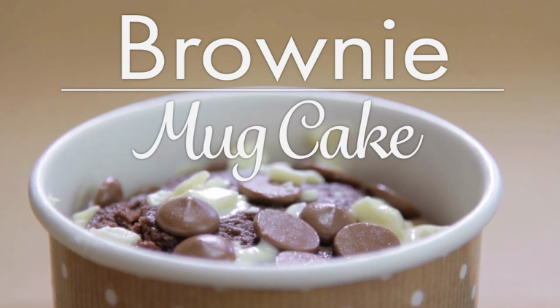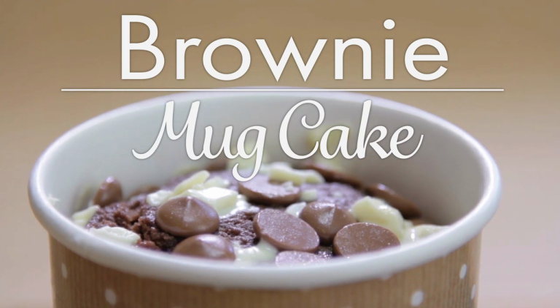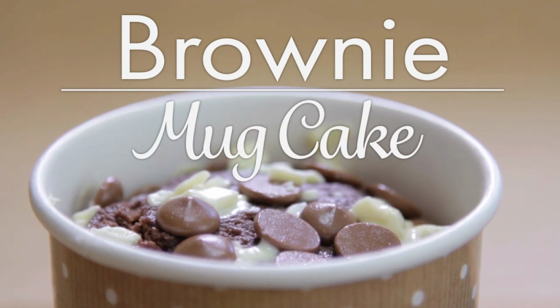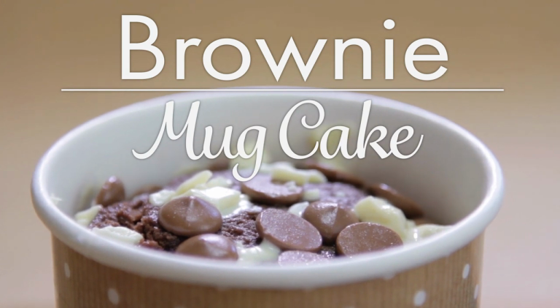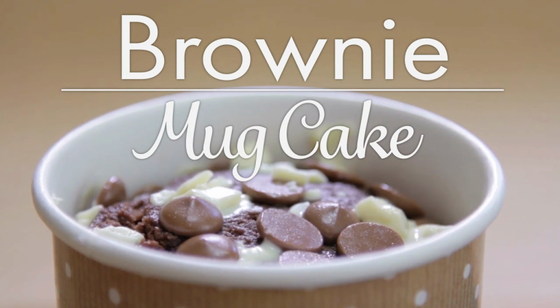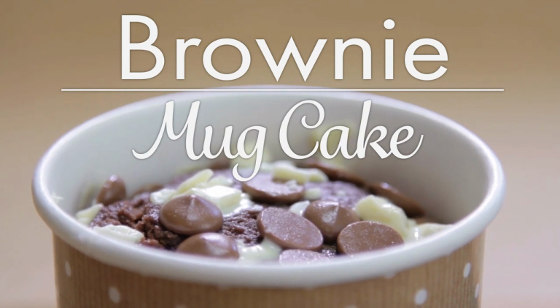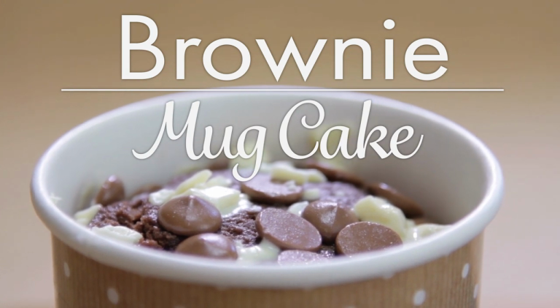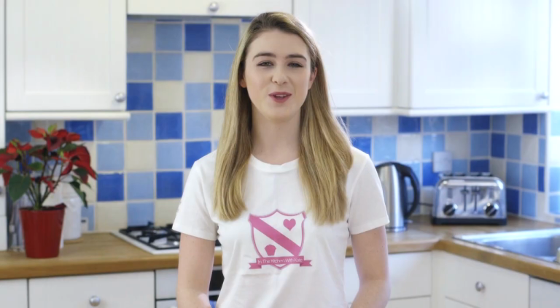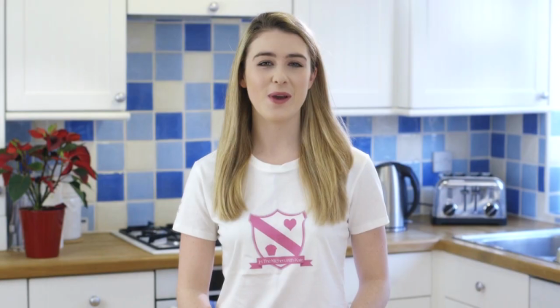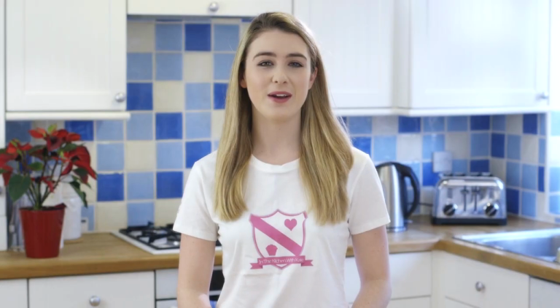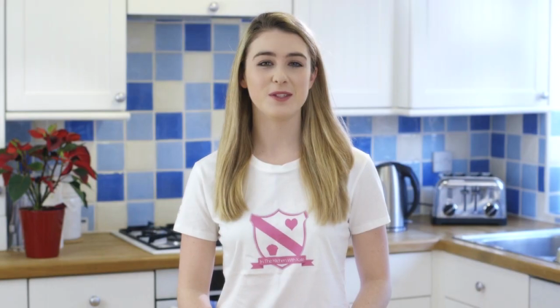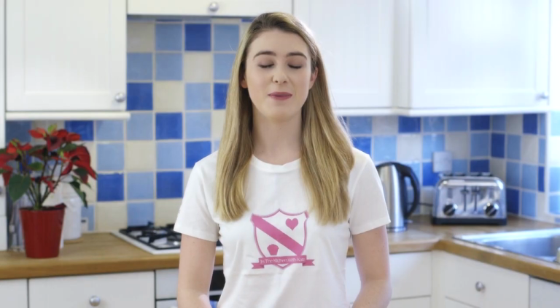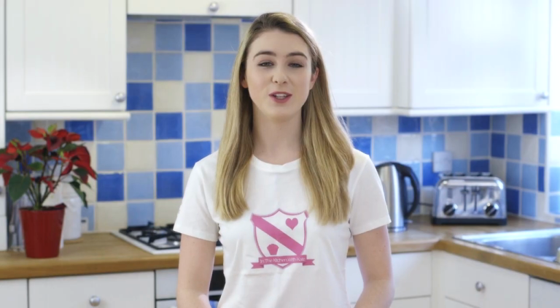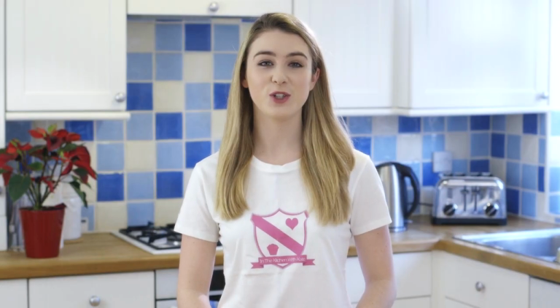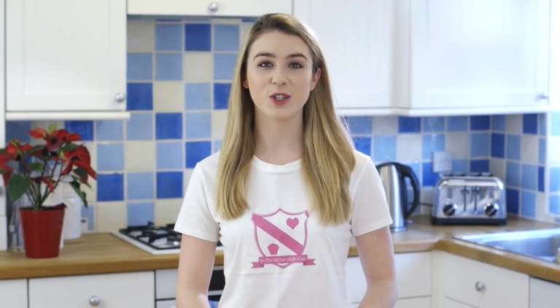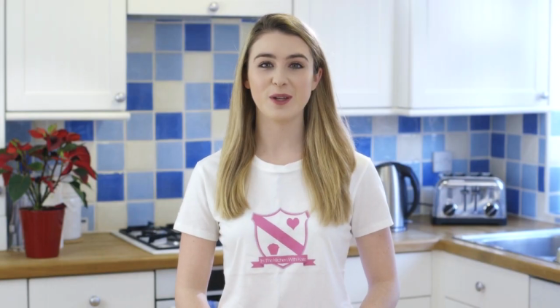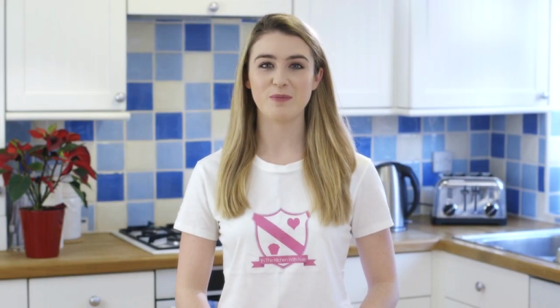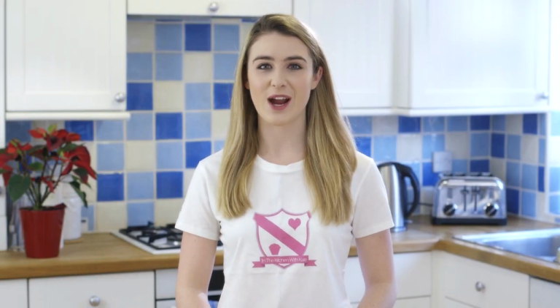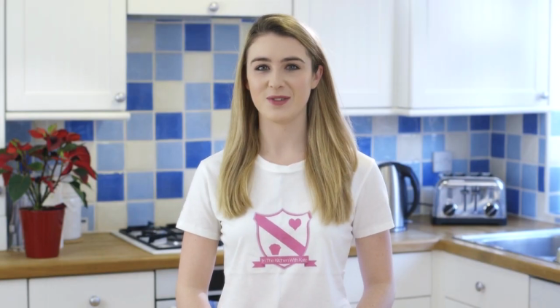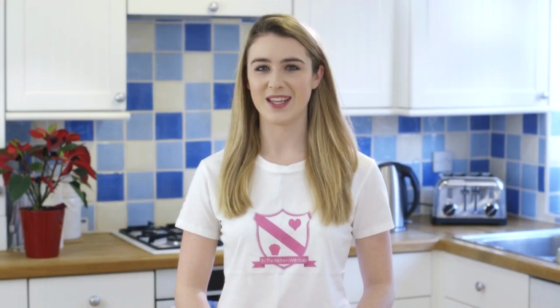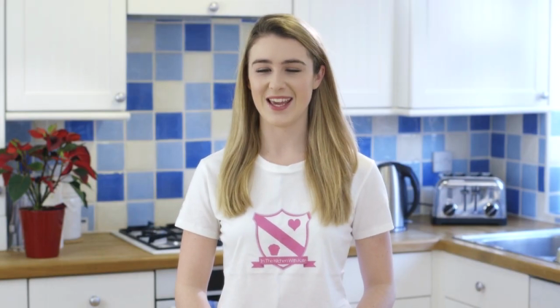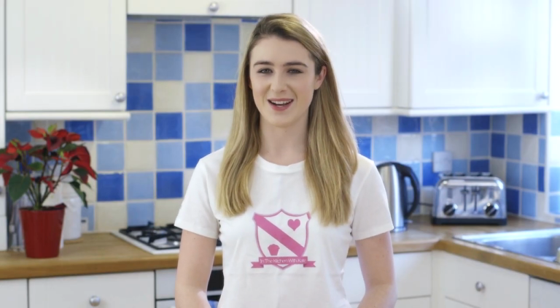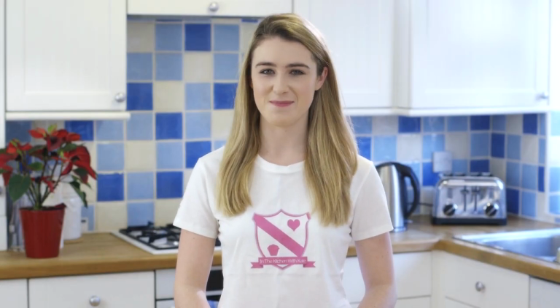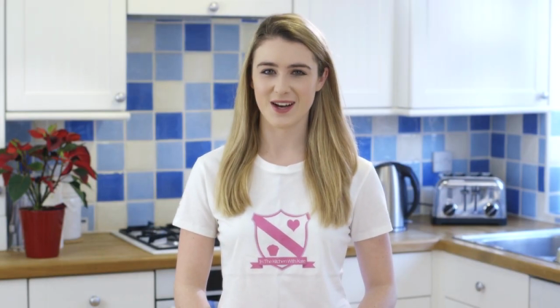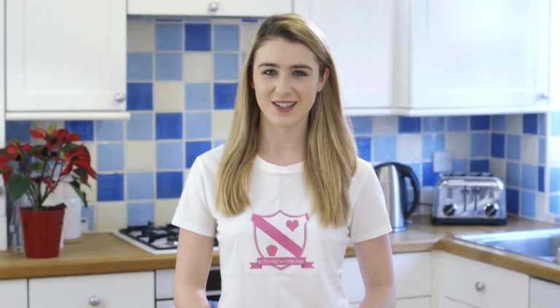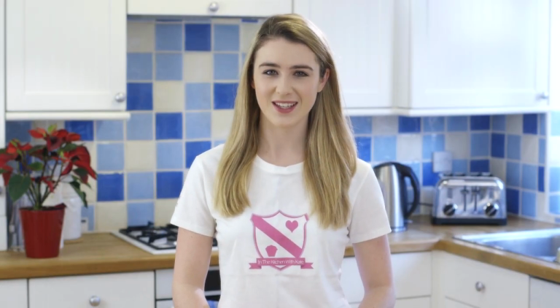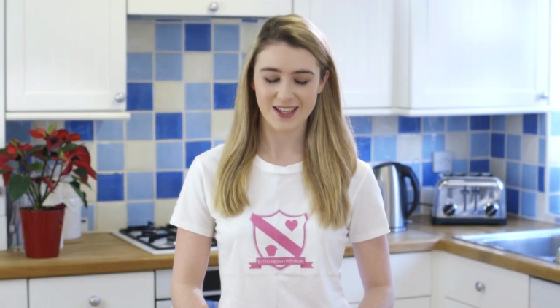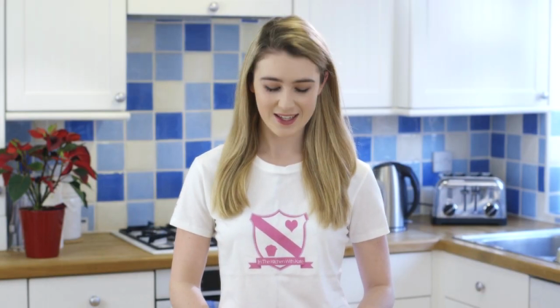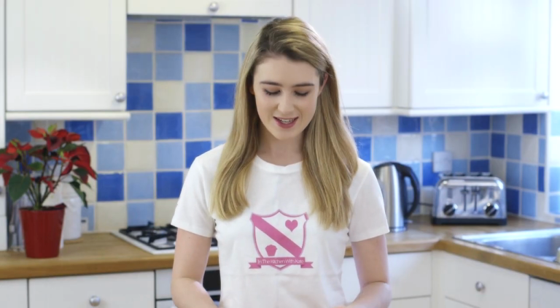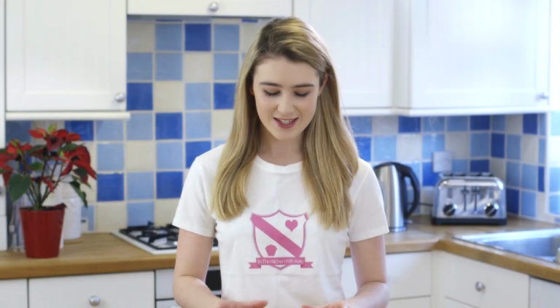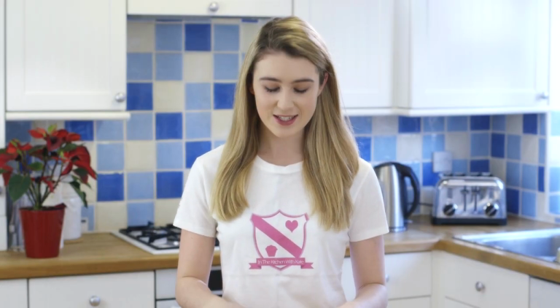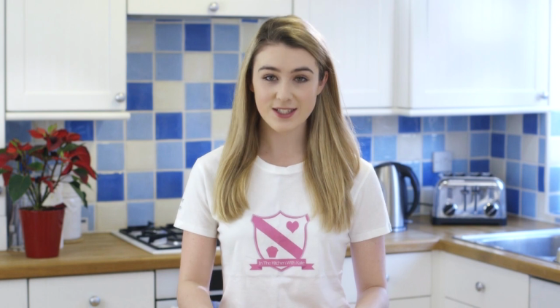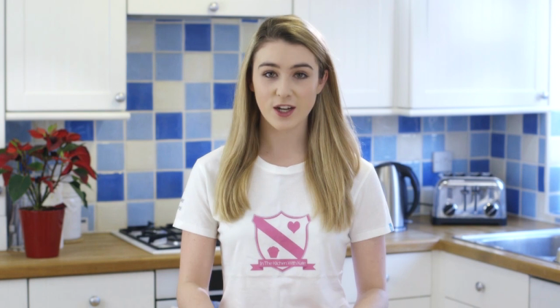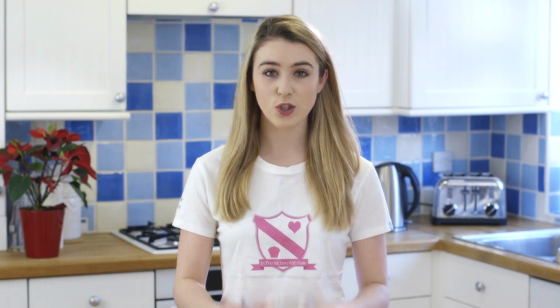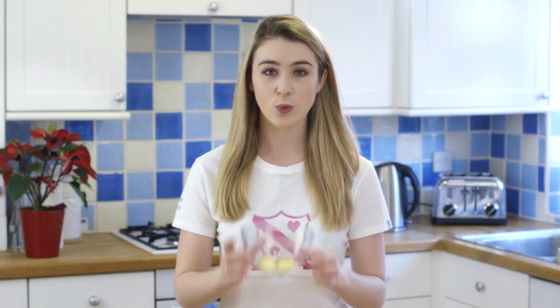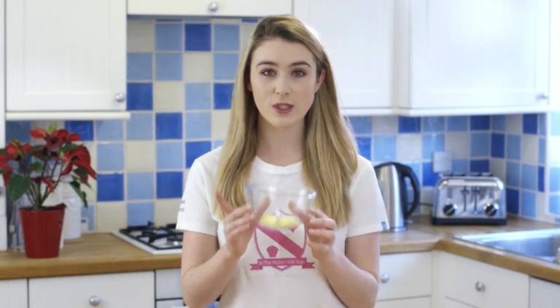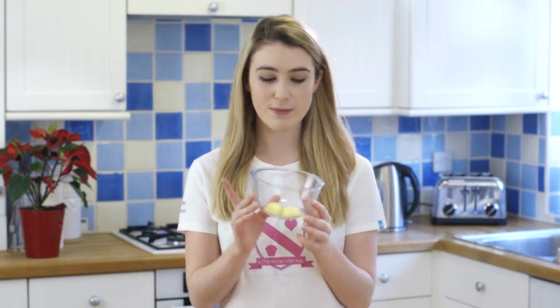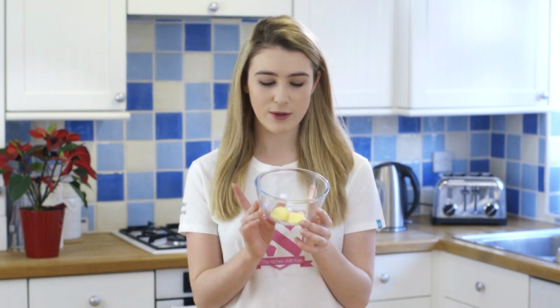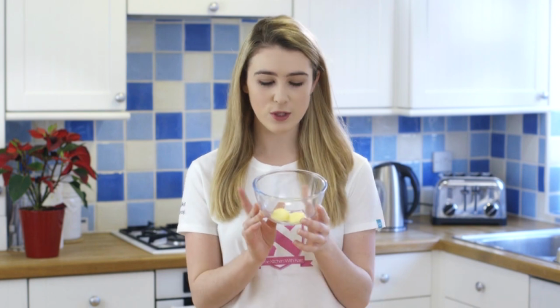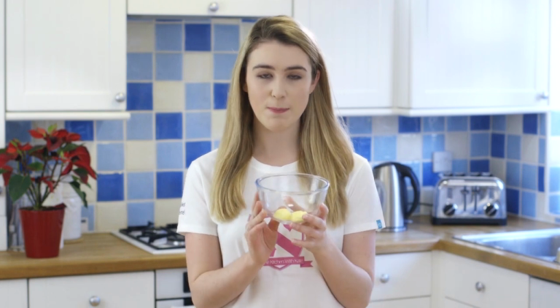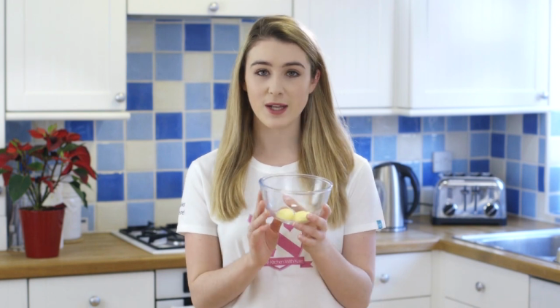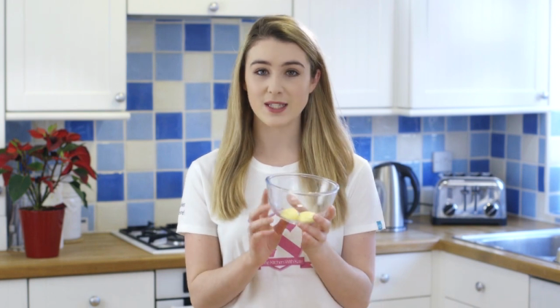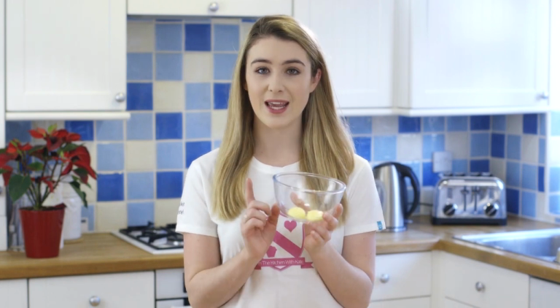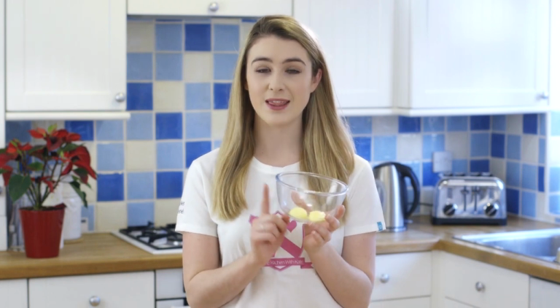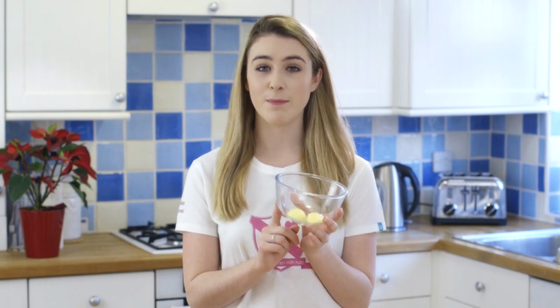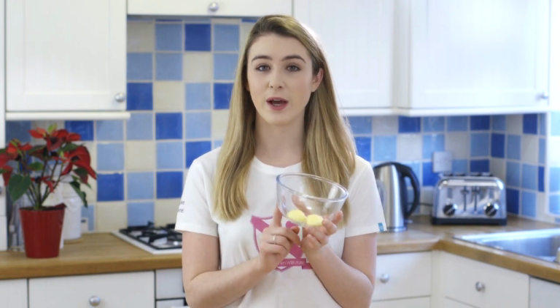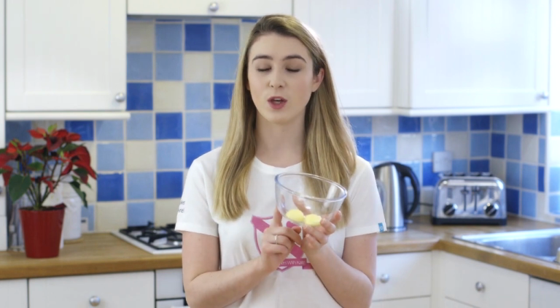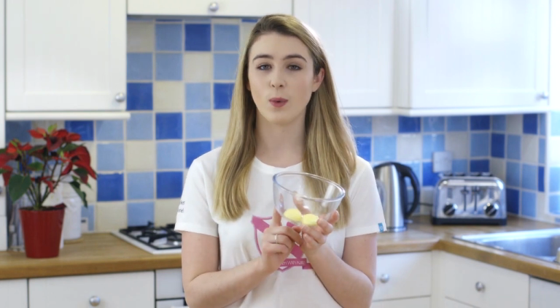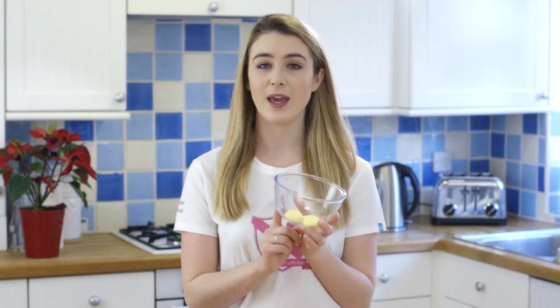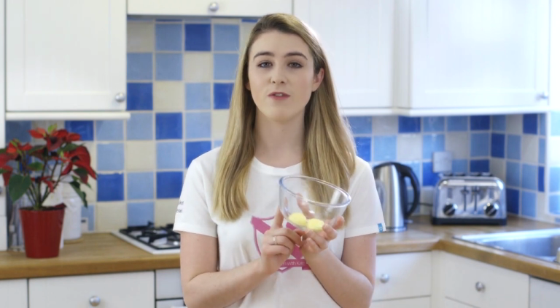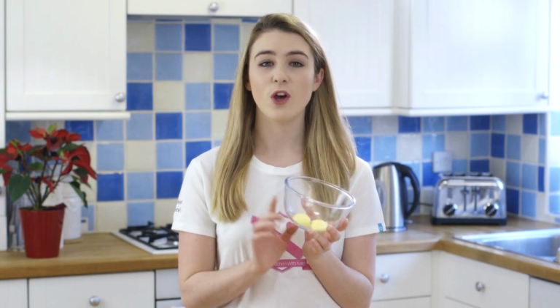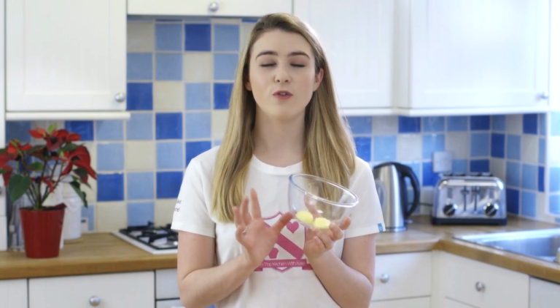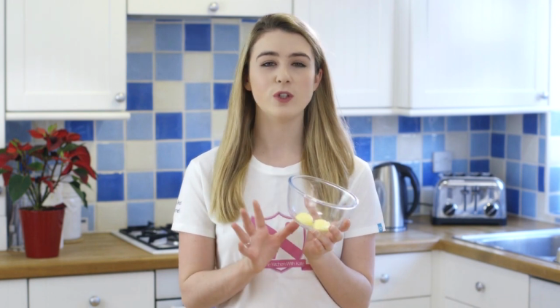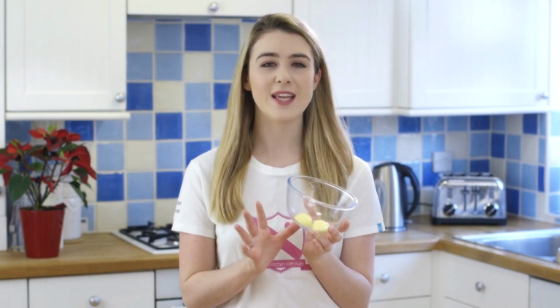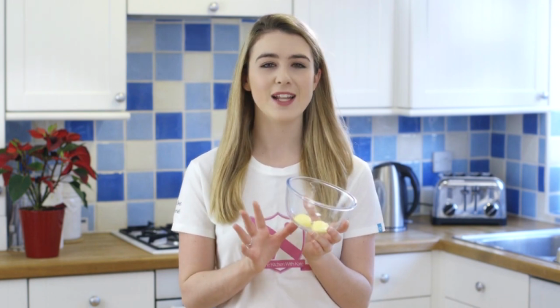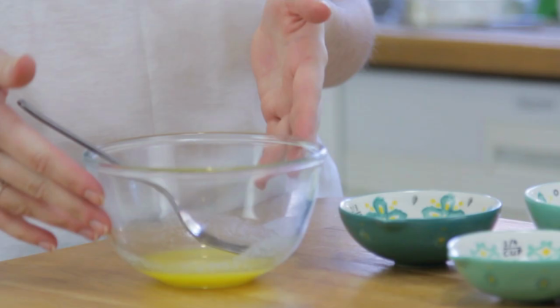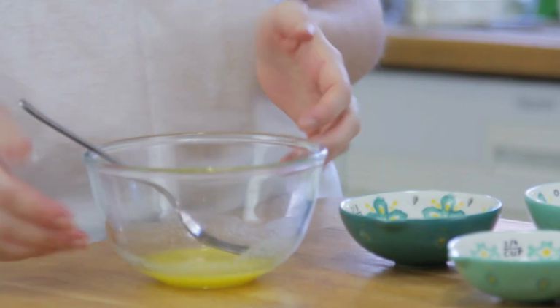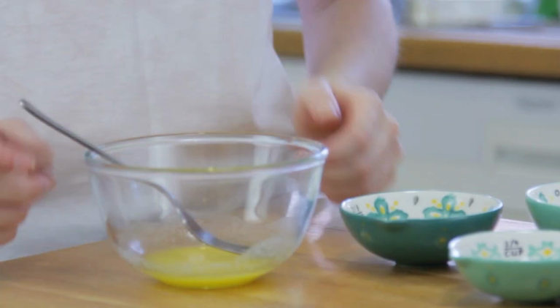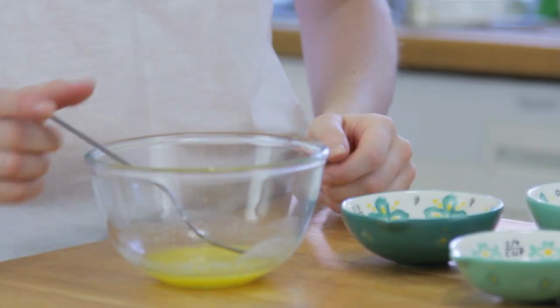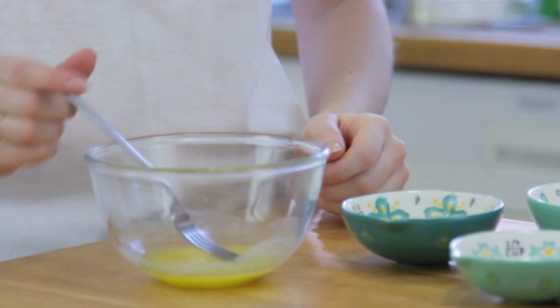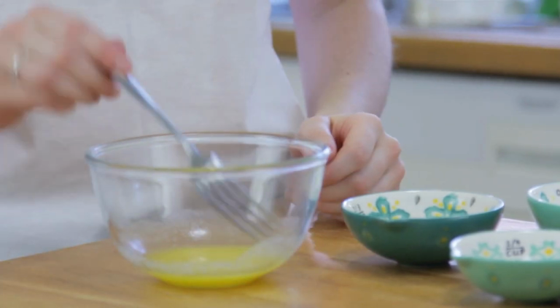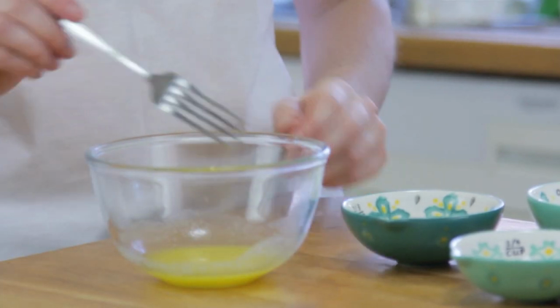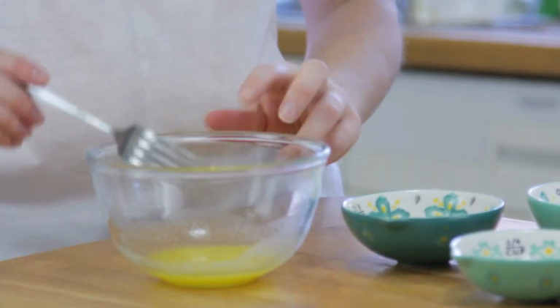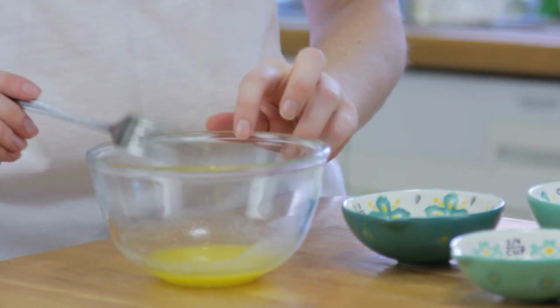Today I'm showing you how to make chocolate brownie in a mug. To start you want to melt your butter in the microwave for 10 to 30 seconds.